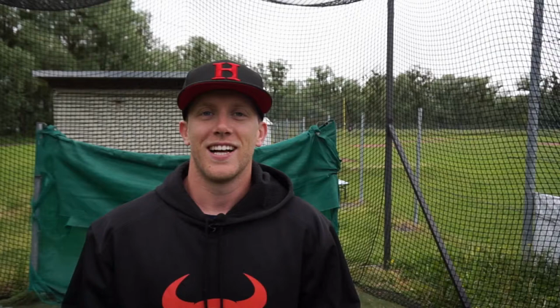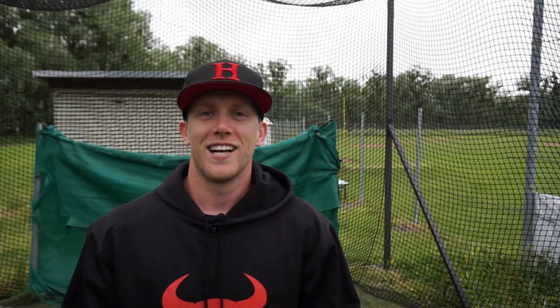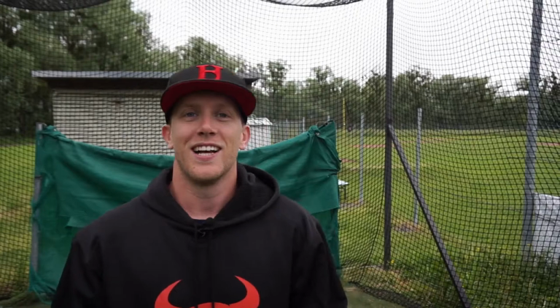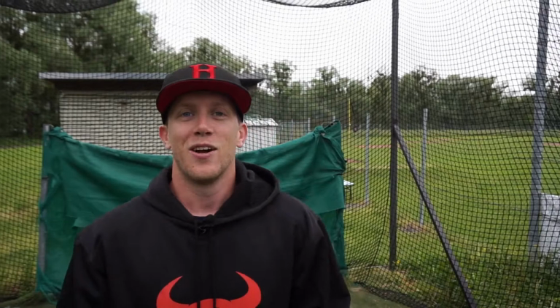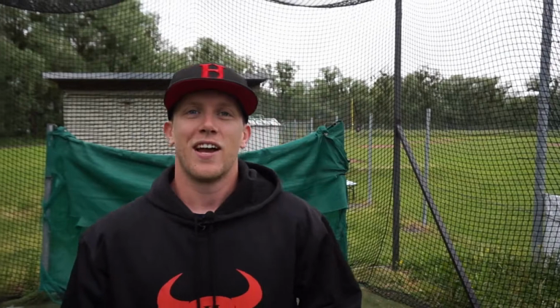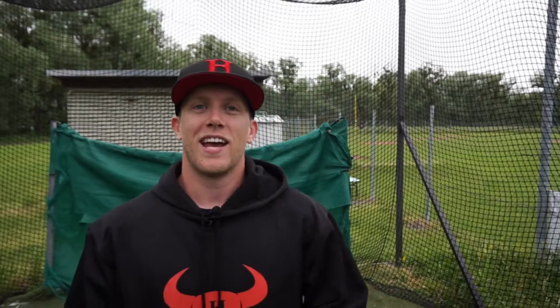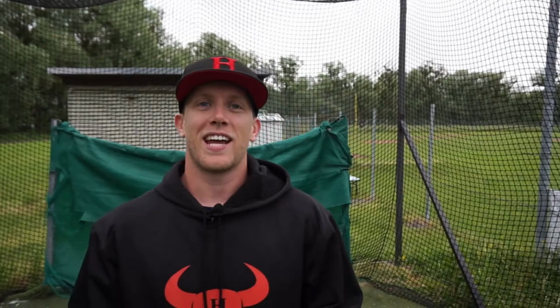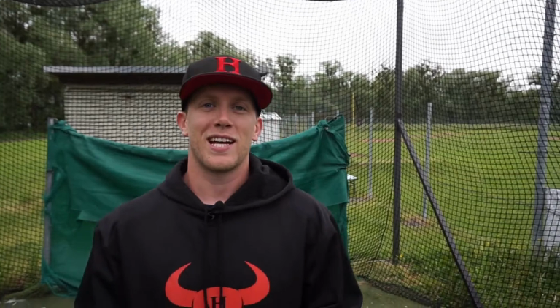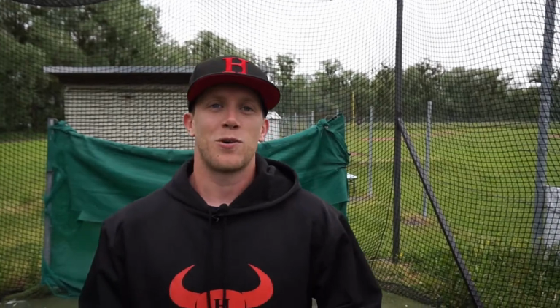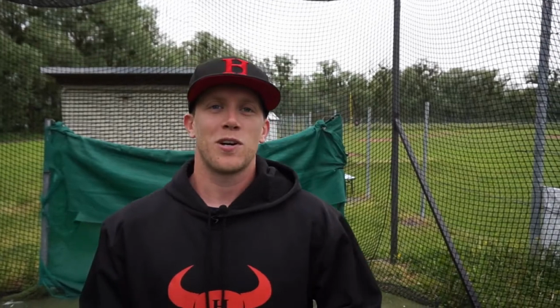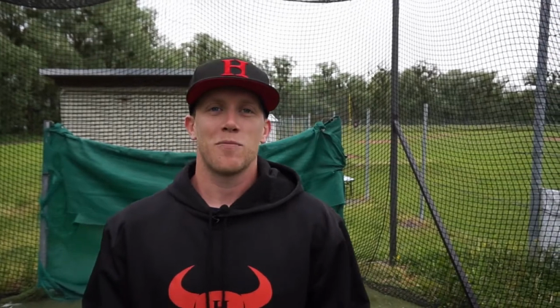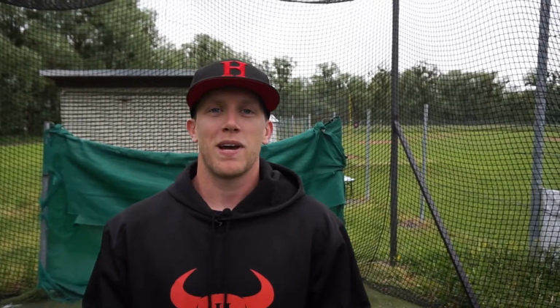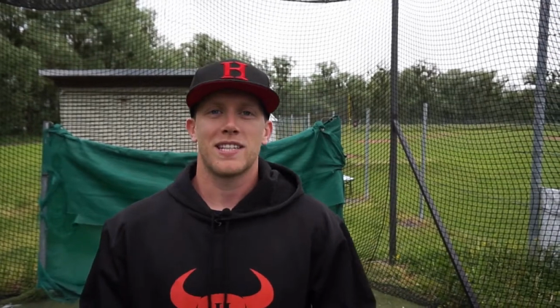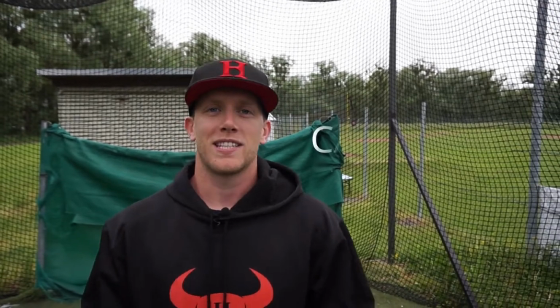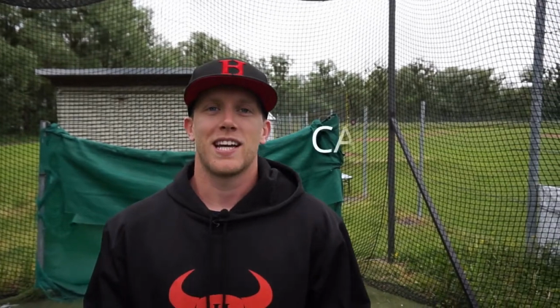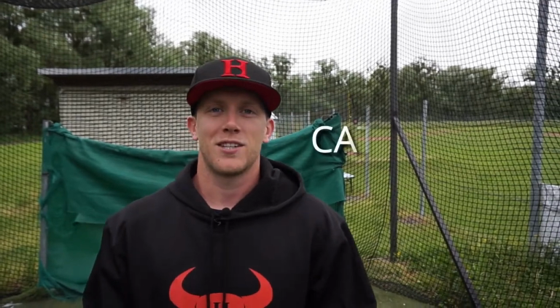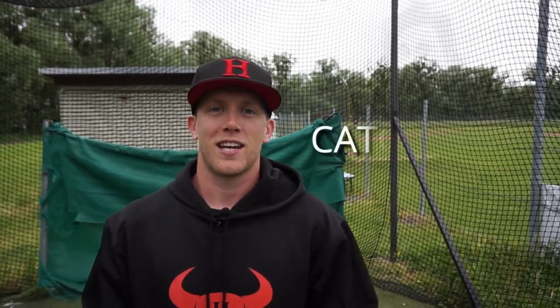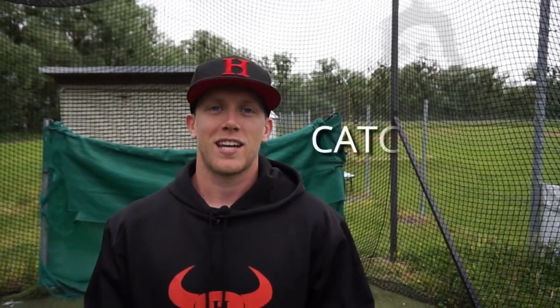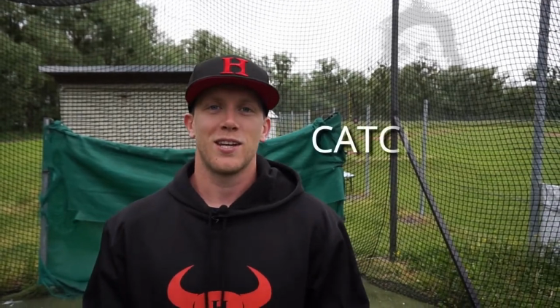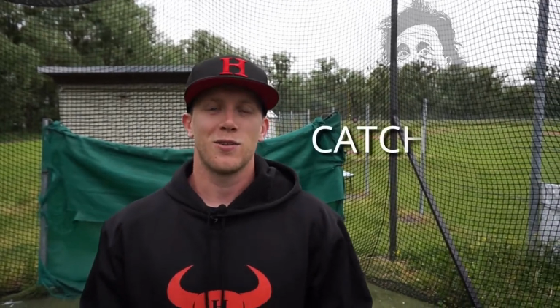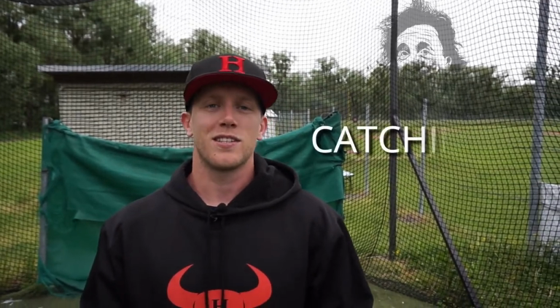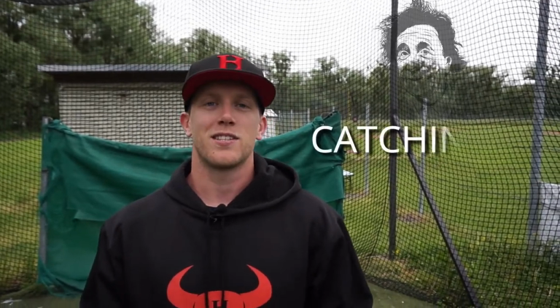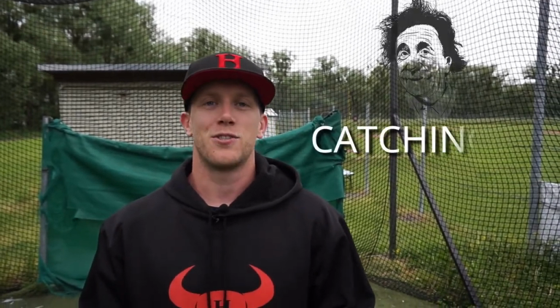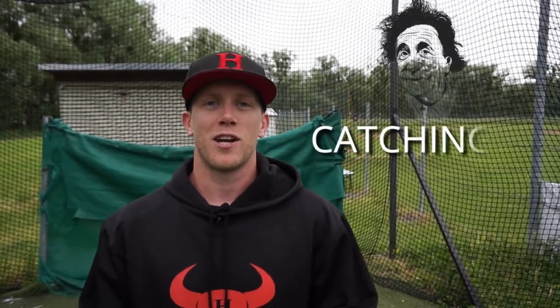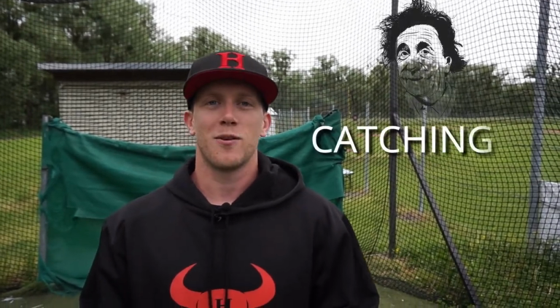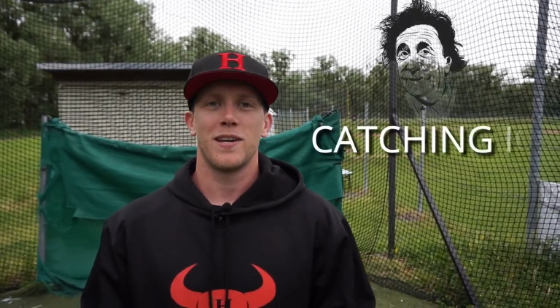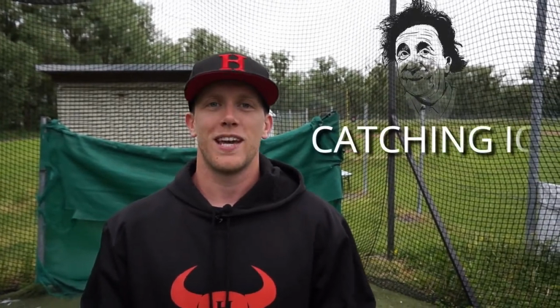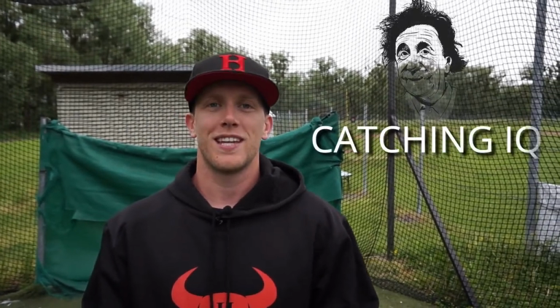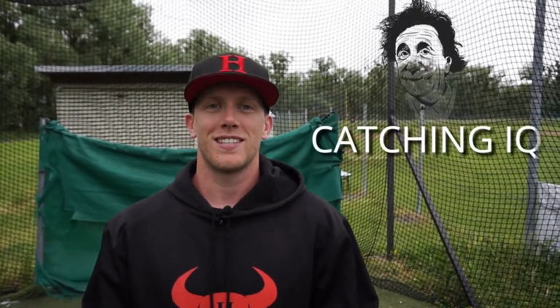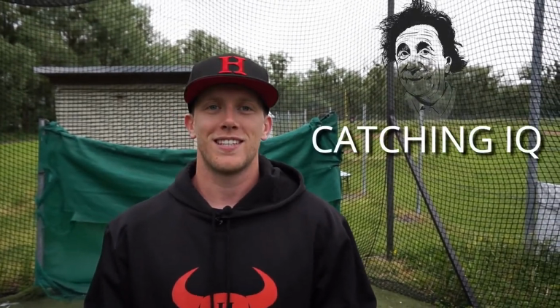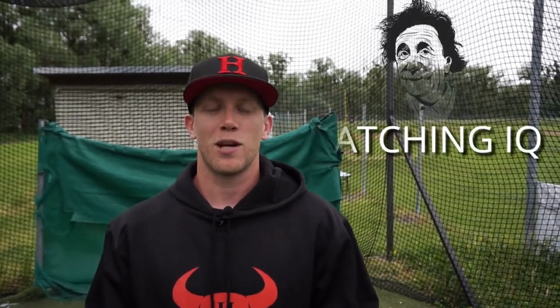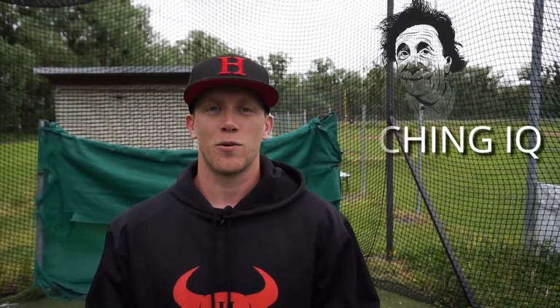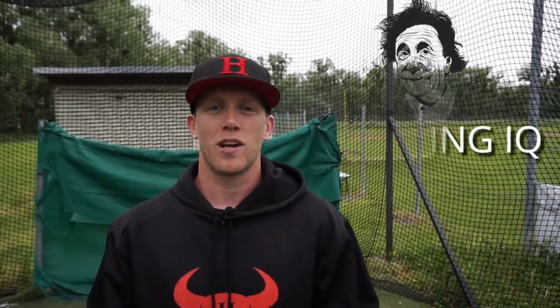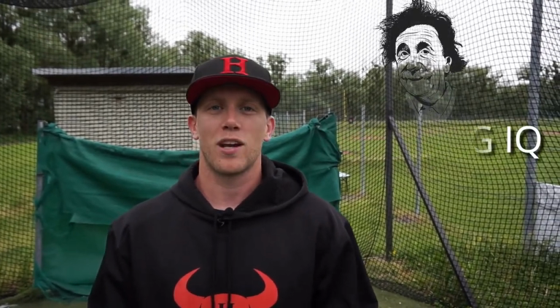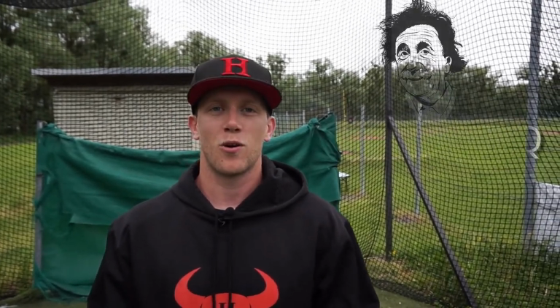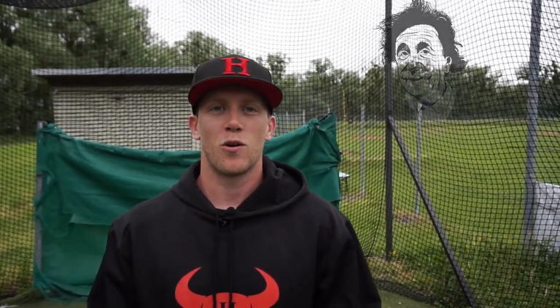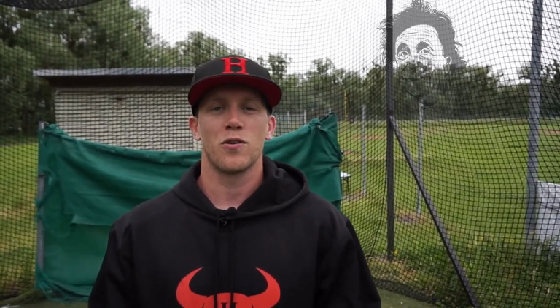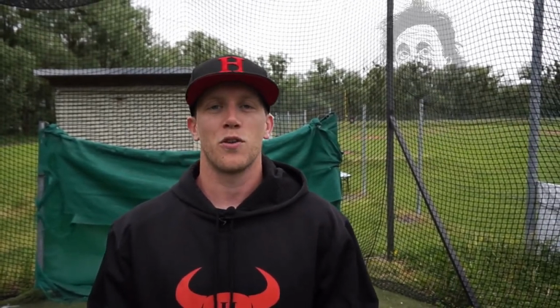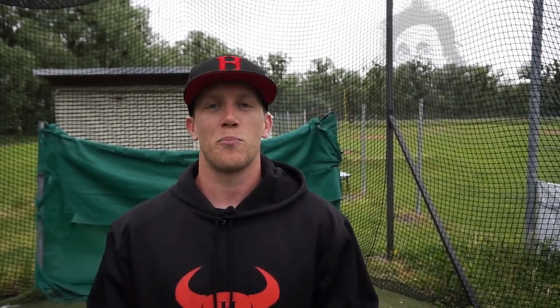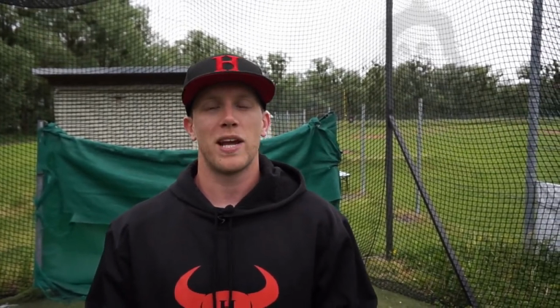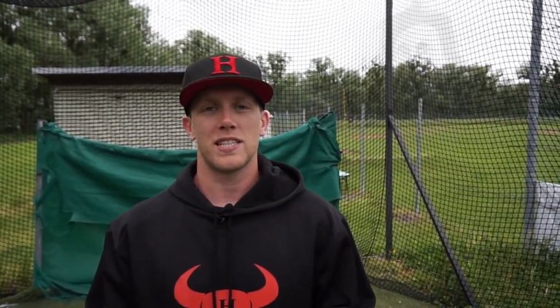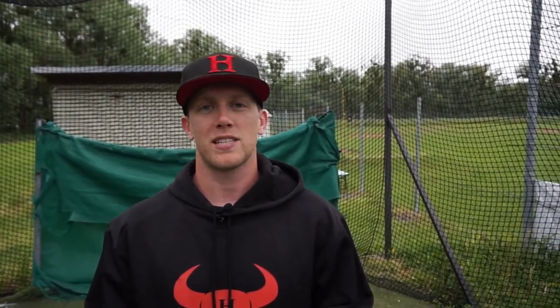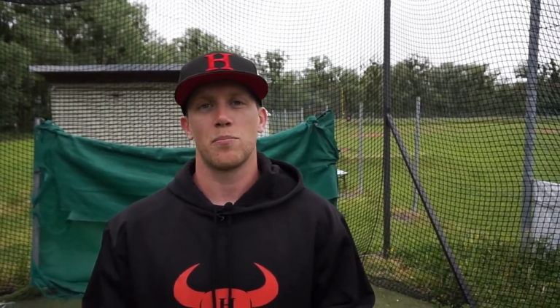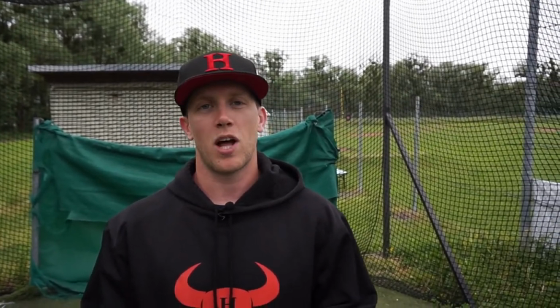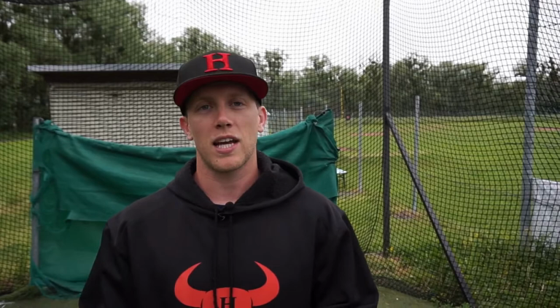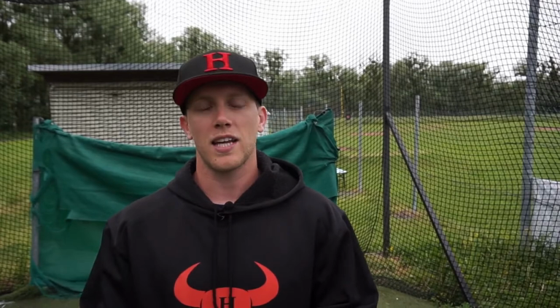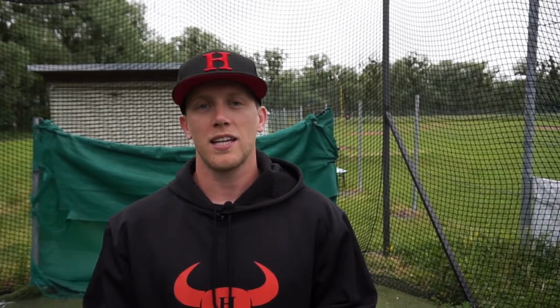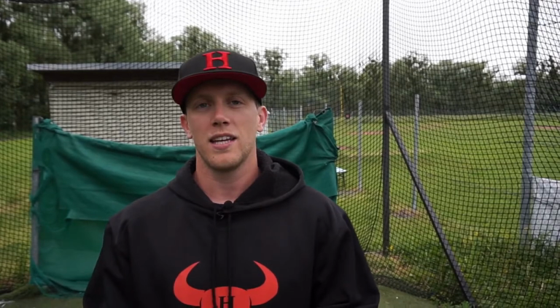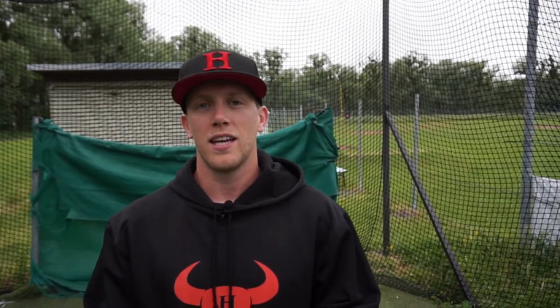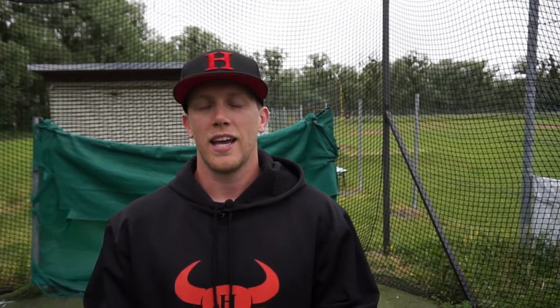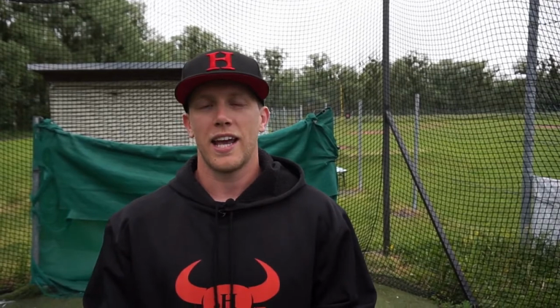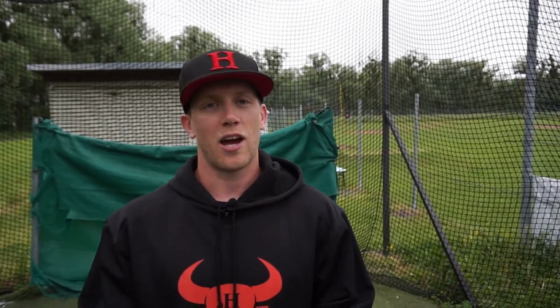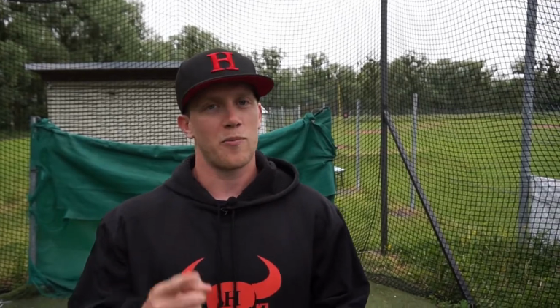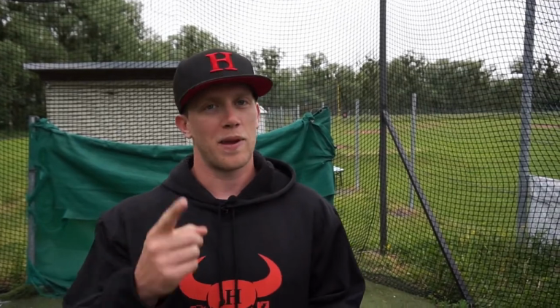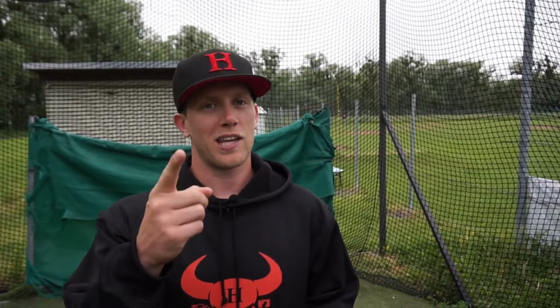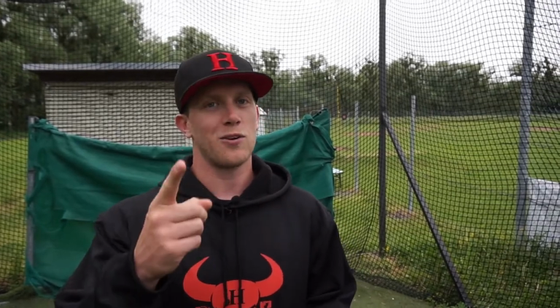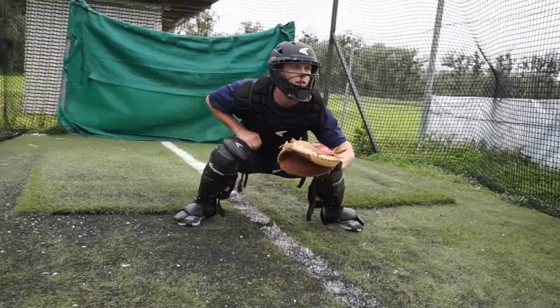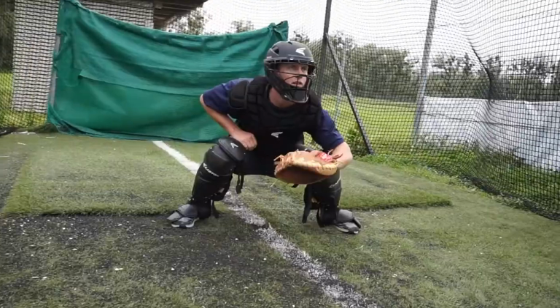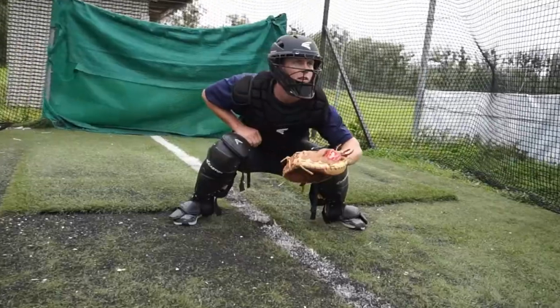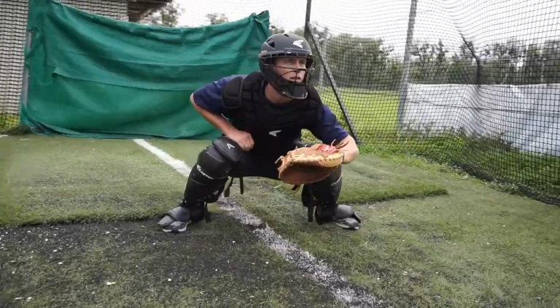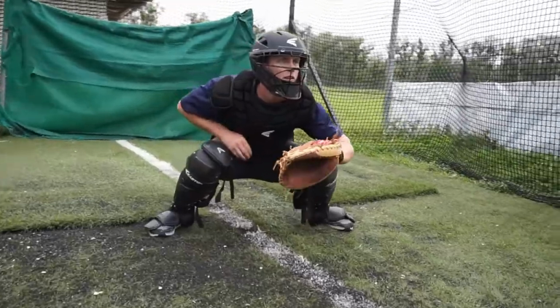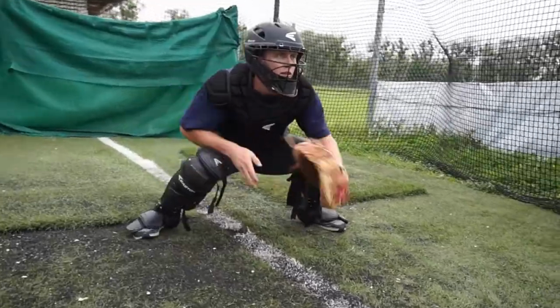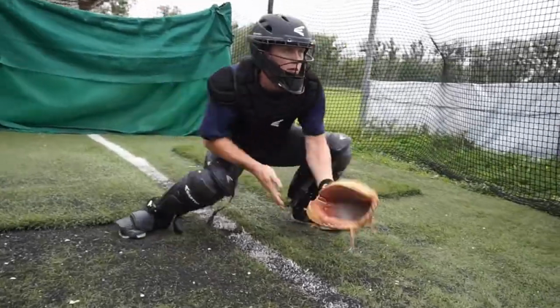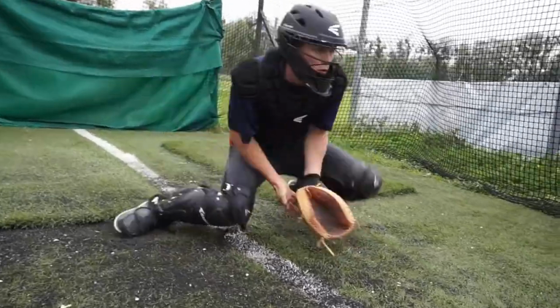Hey guys, welcome back to Catching IQ. This is Jeremy and today we're going to go over the basics of blocking and how to make you a better catcher.